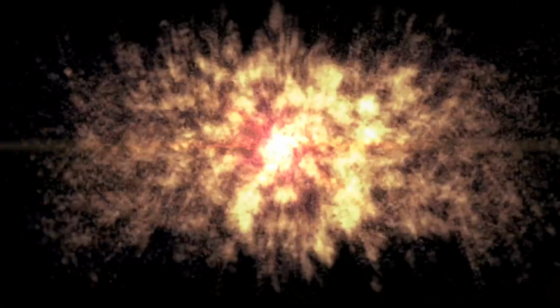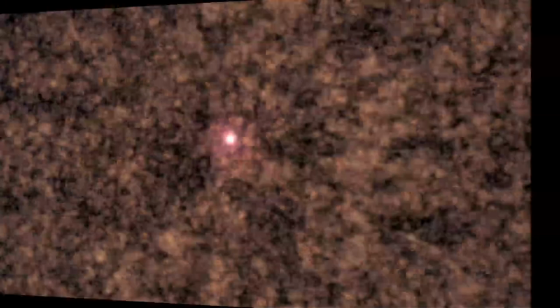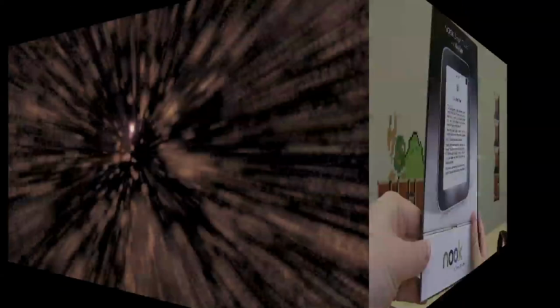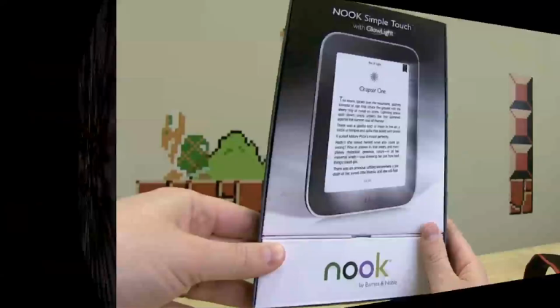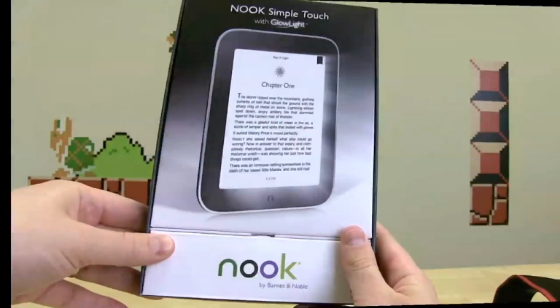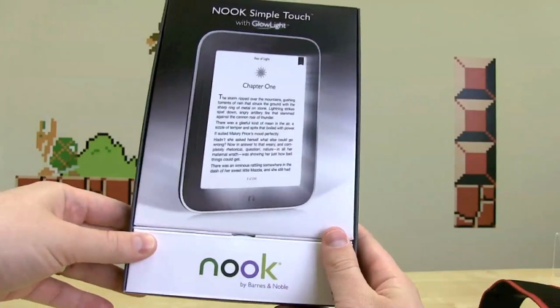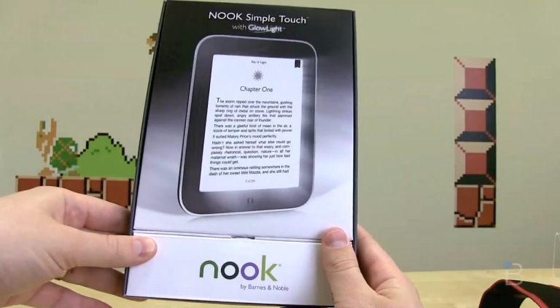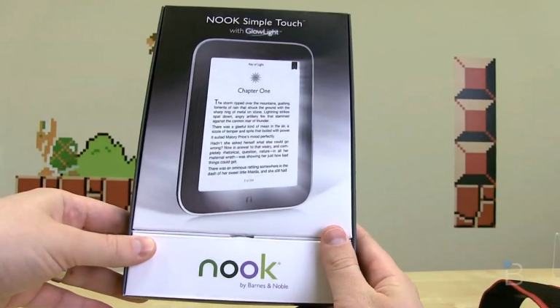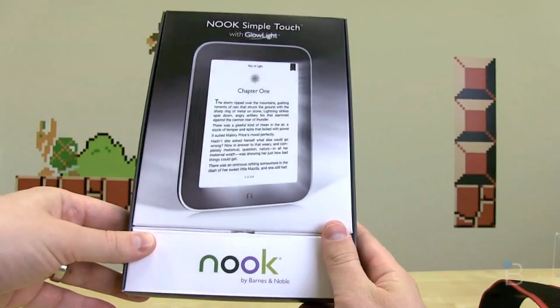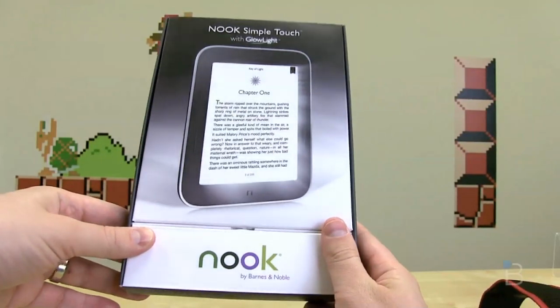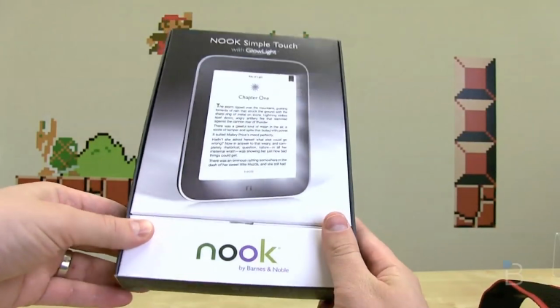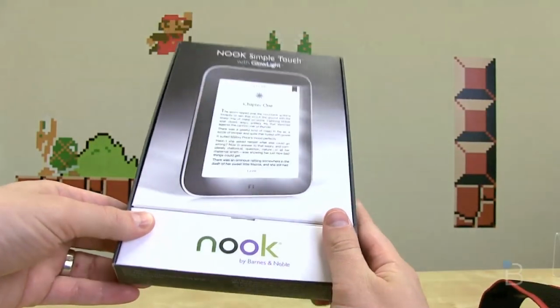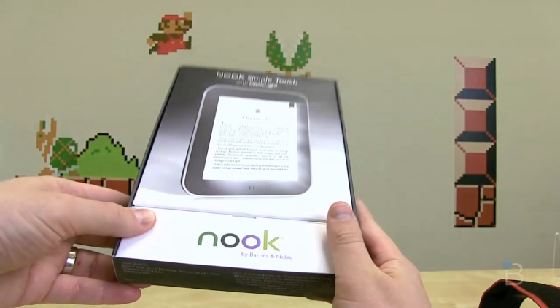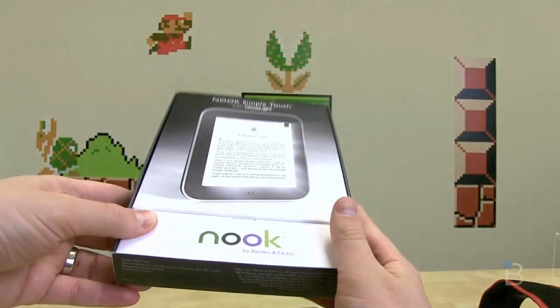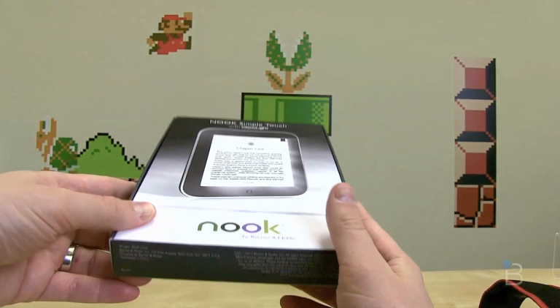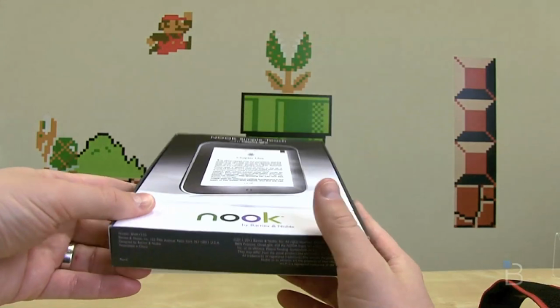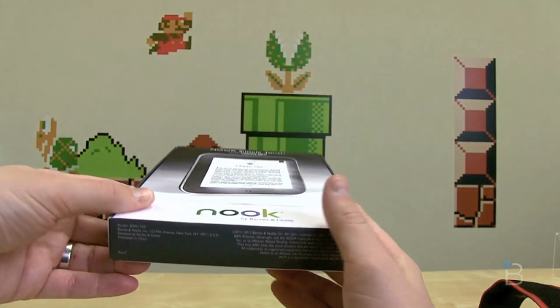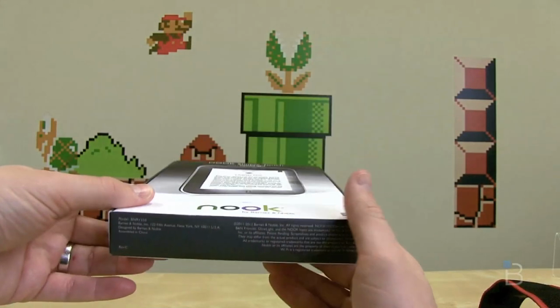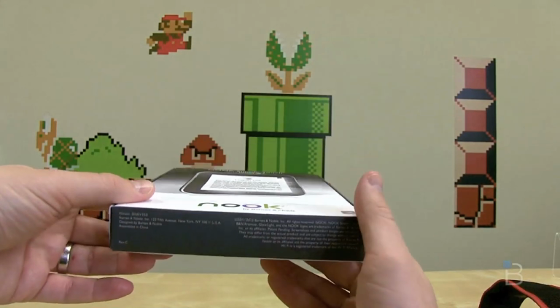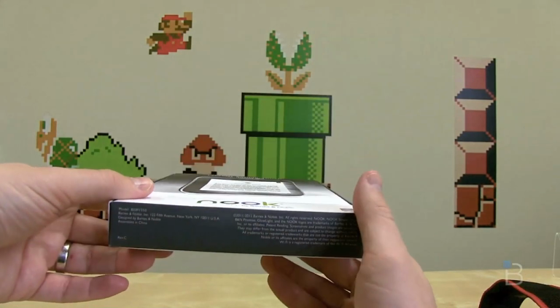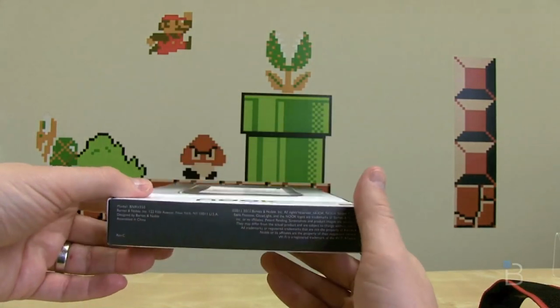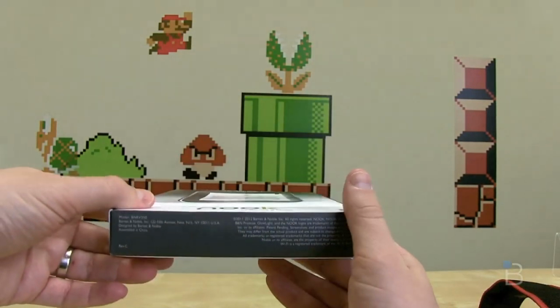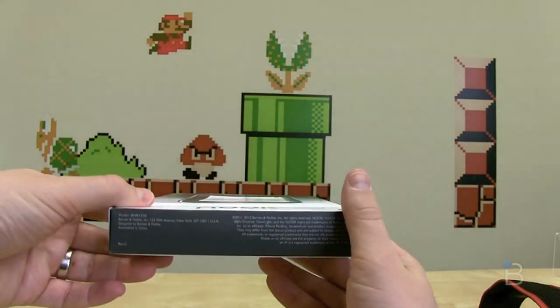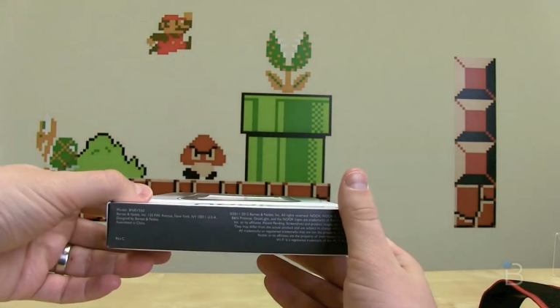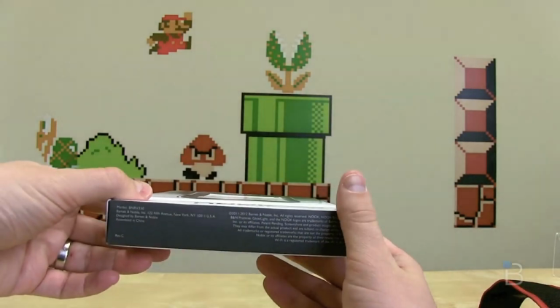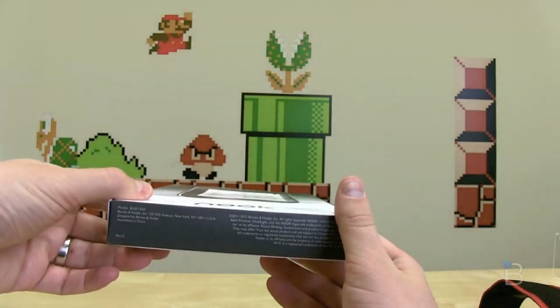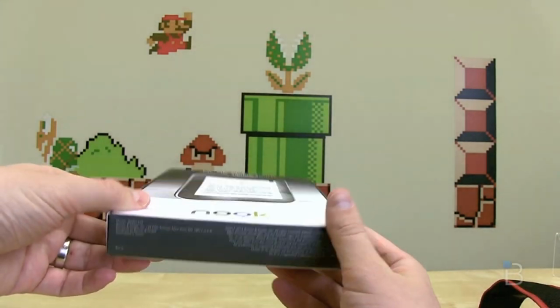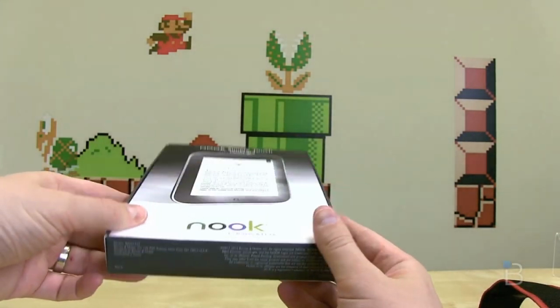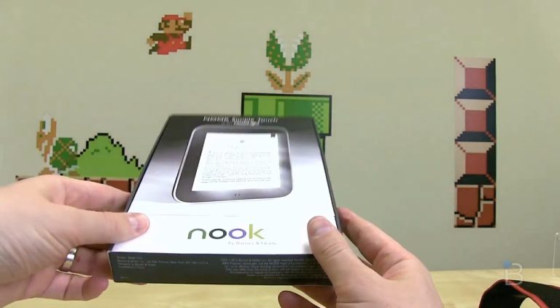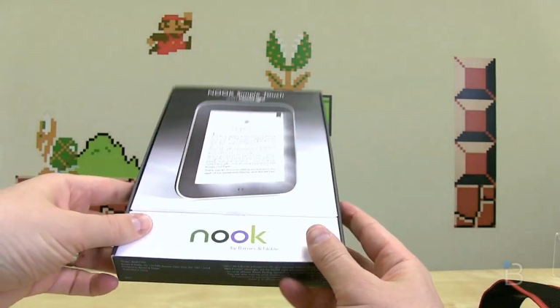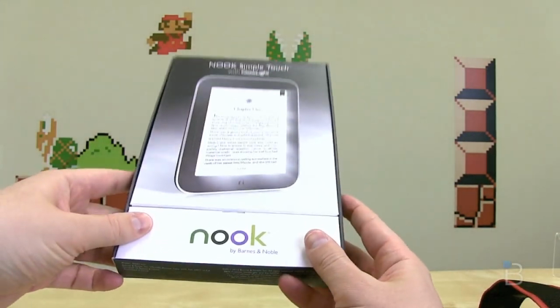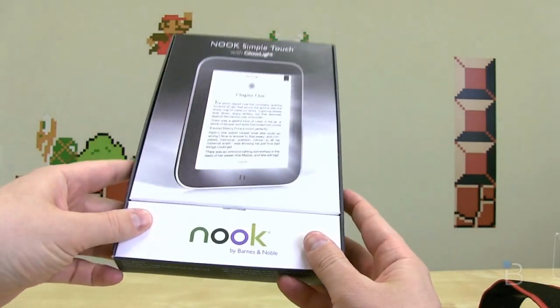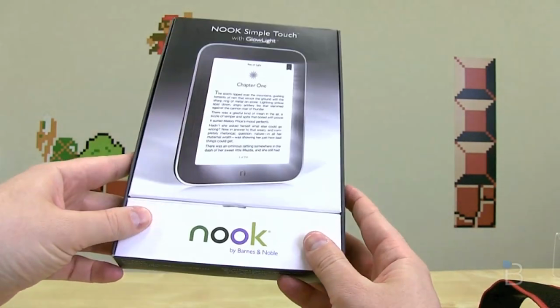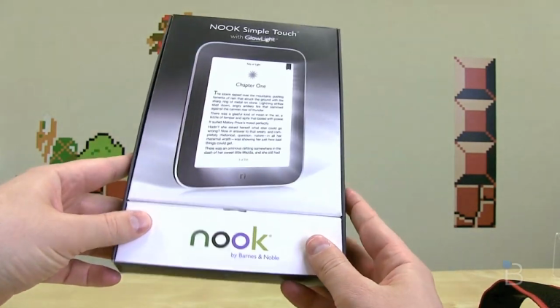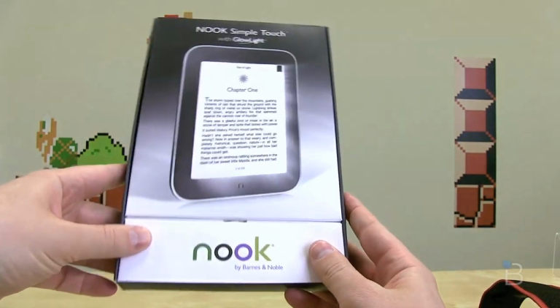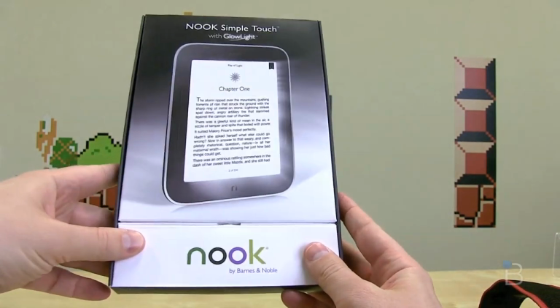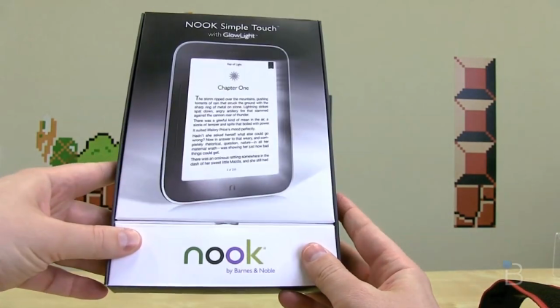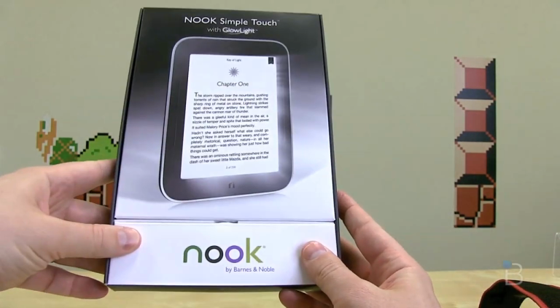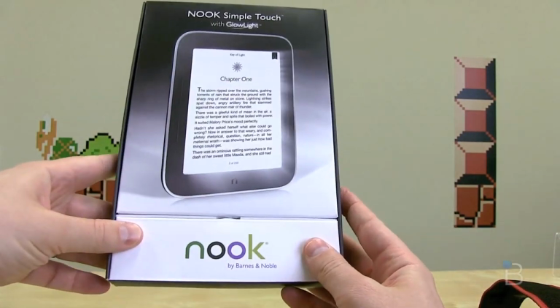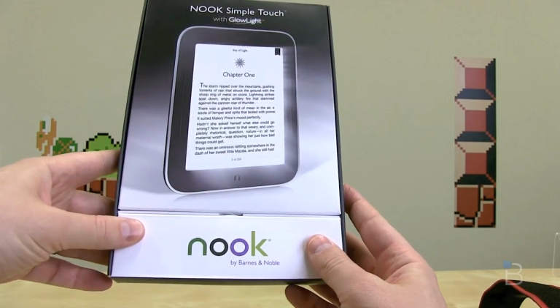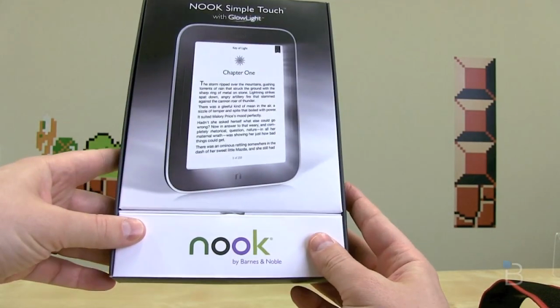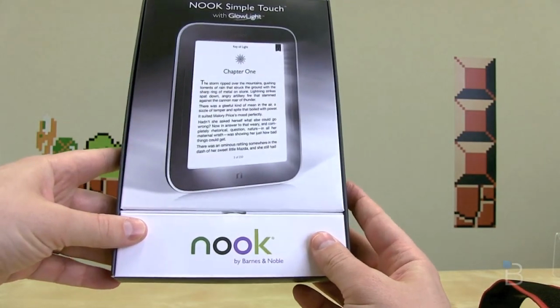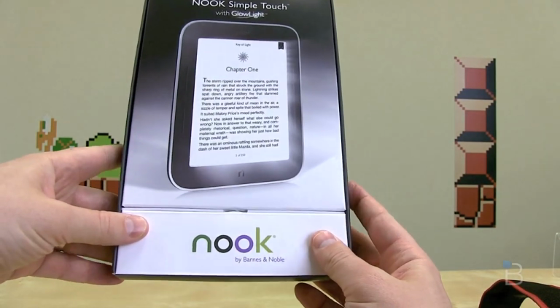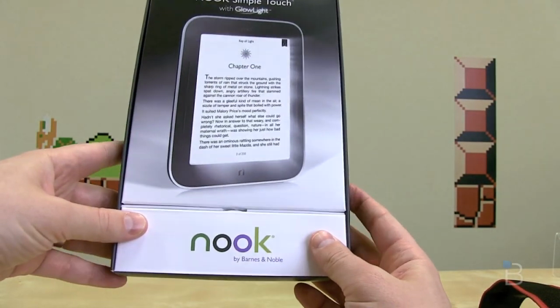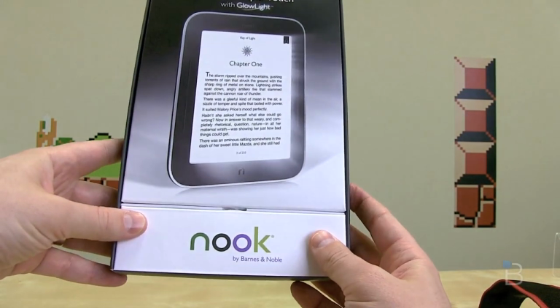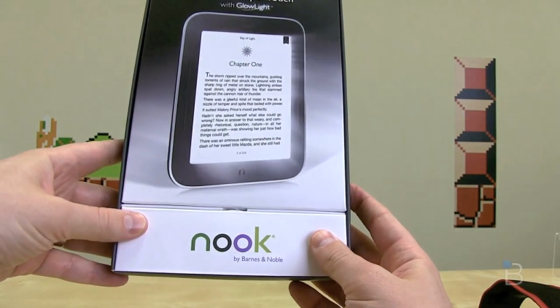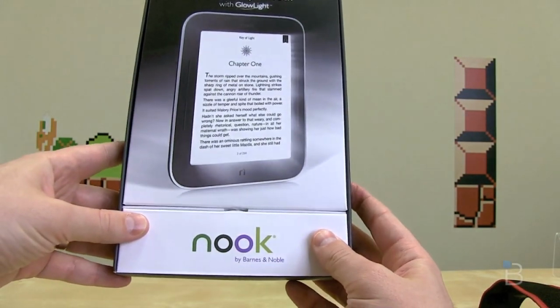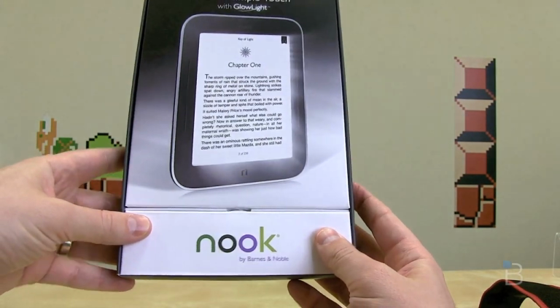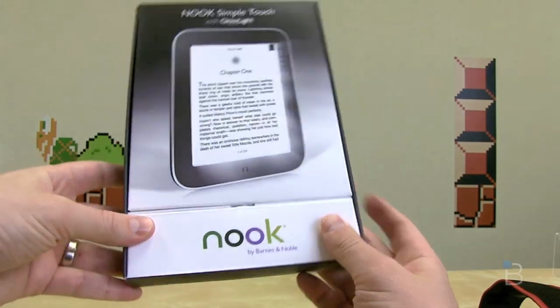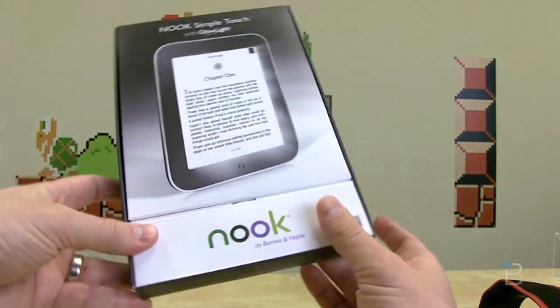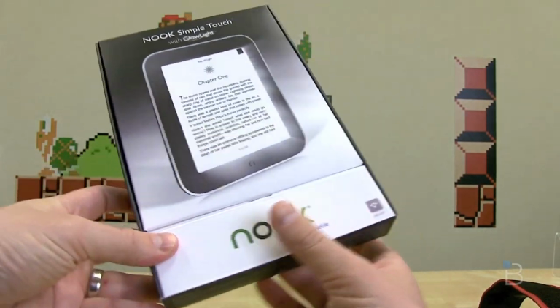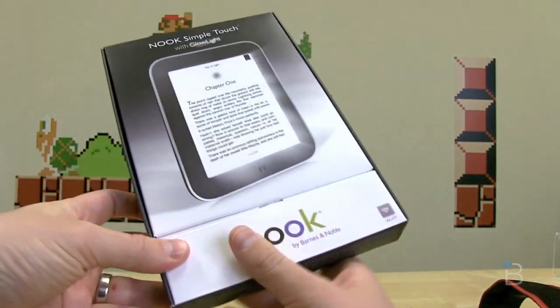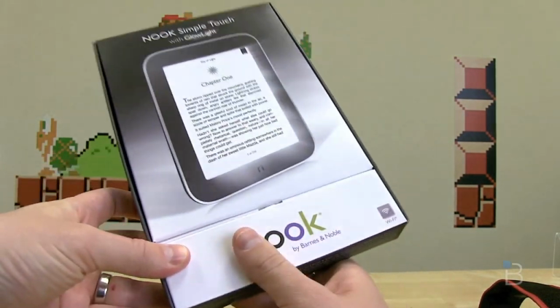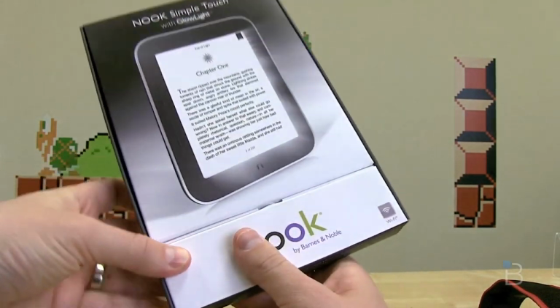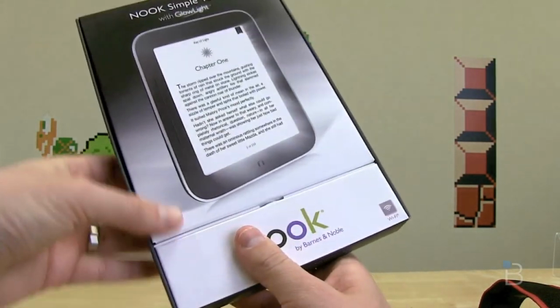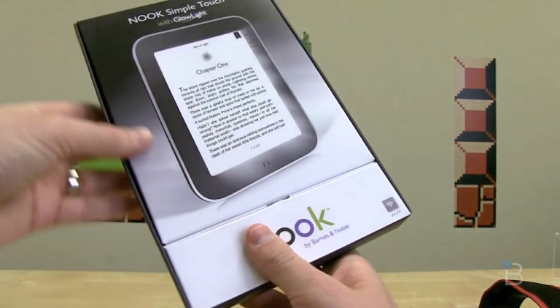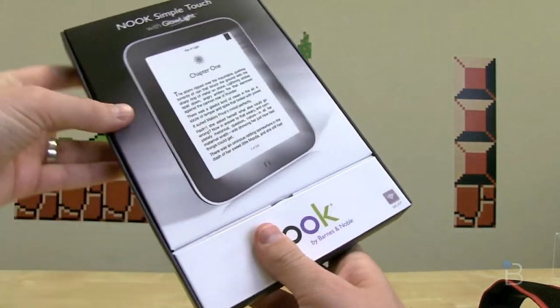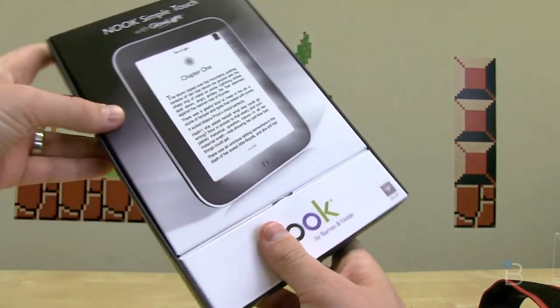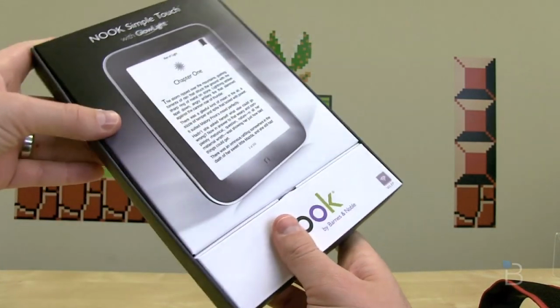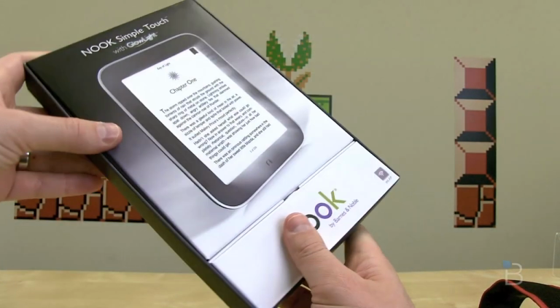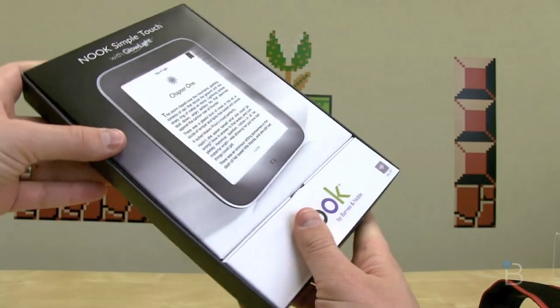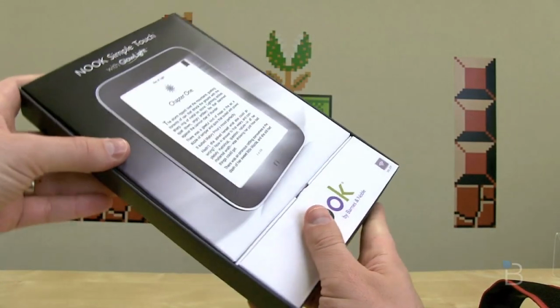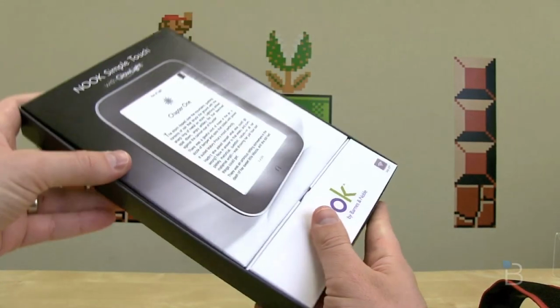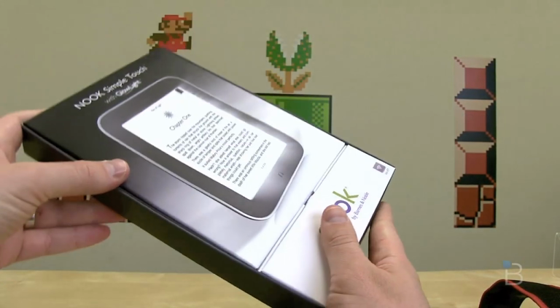This device is available for pre-order now. It's going to hit the market on May 7th for $139.